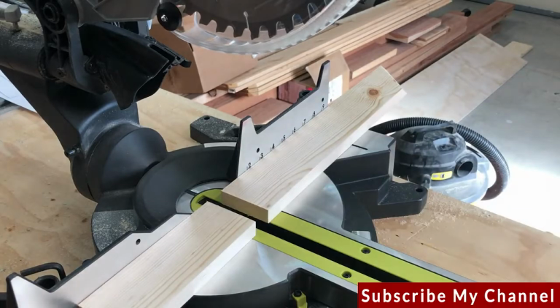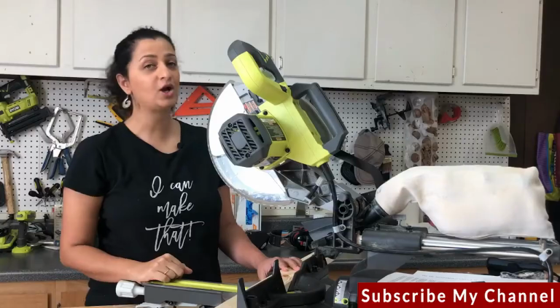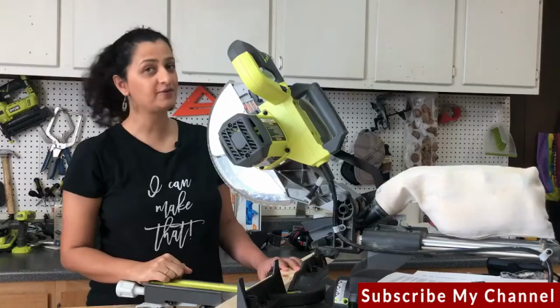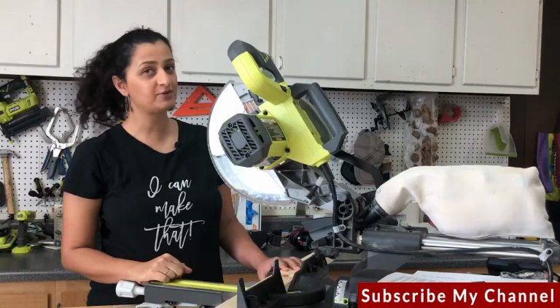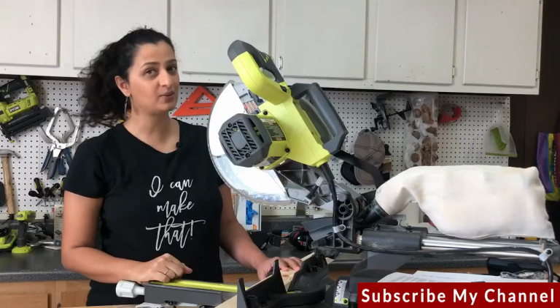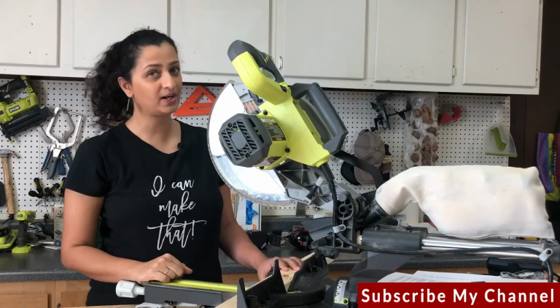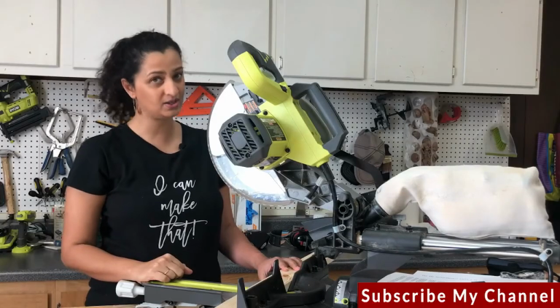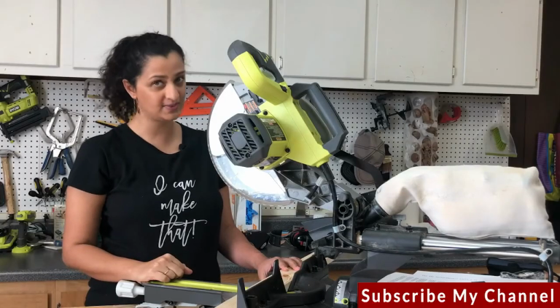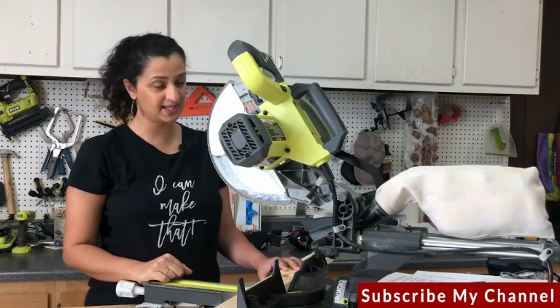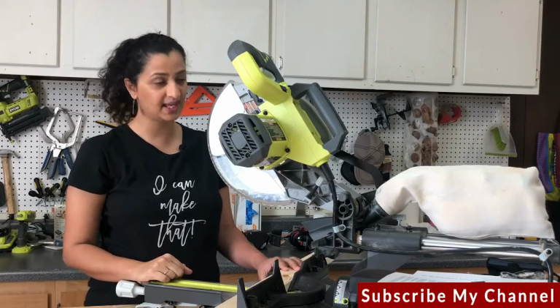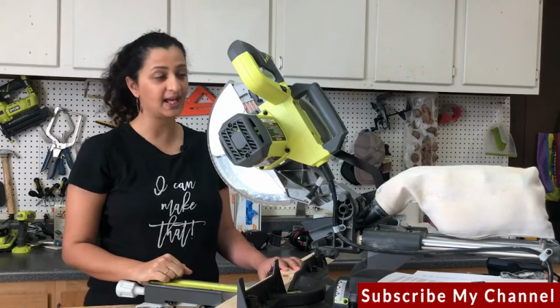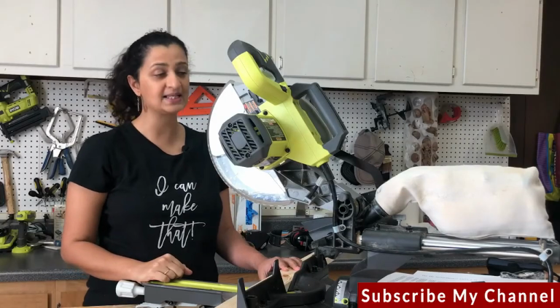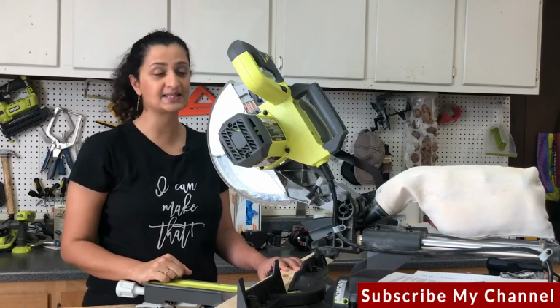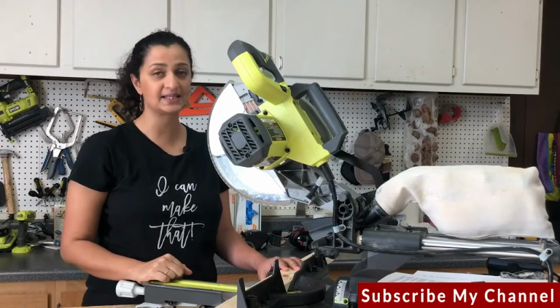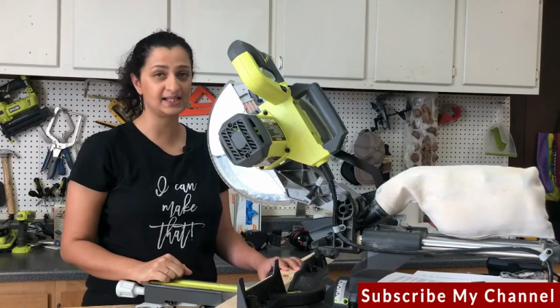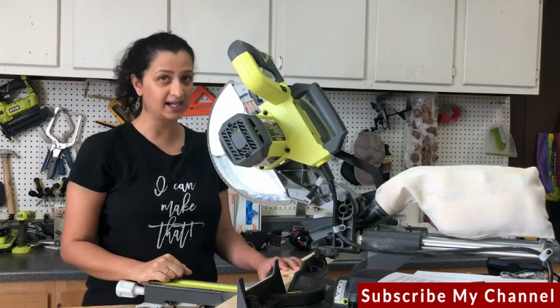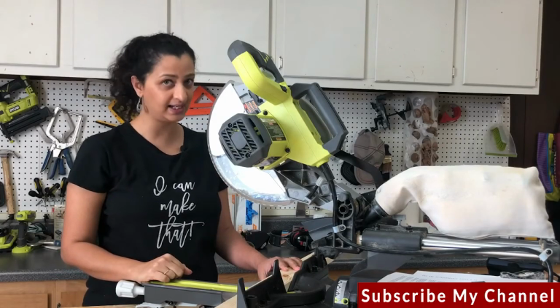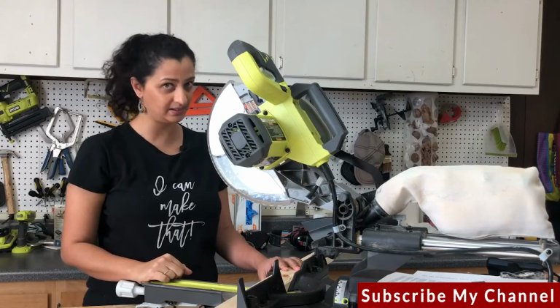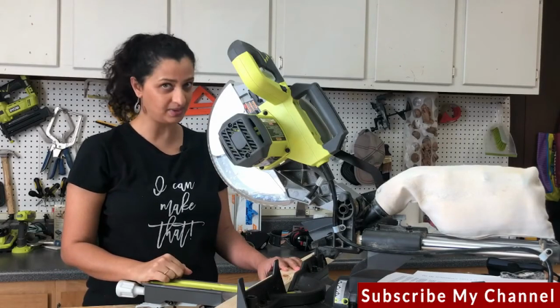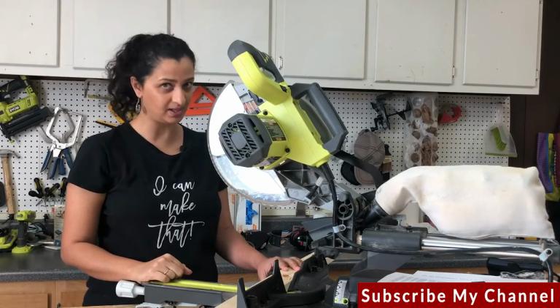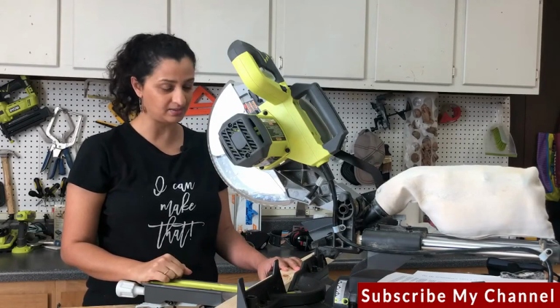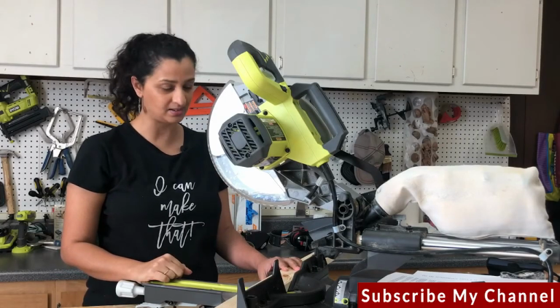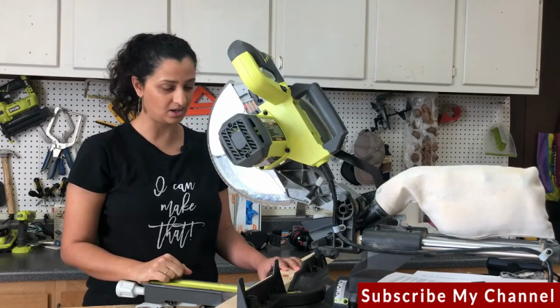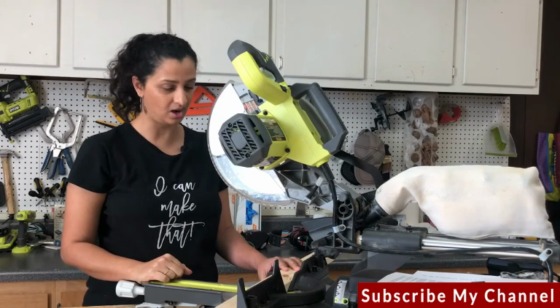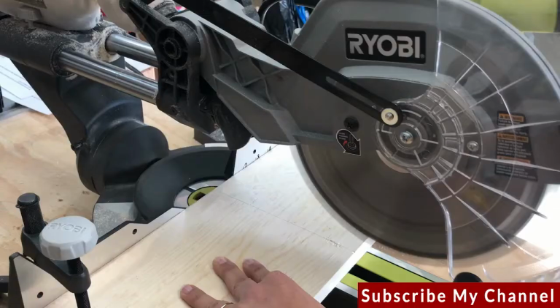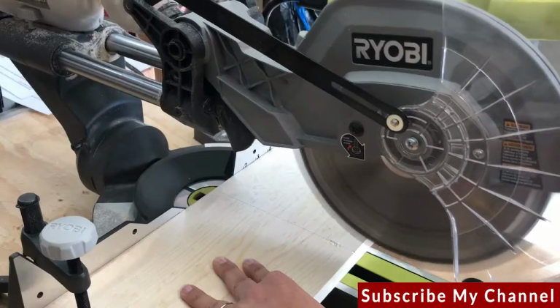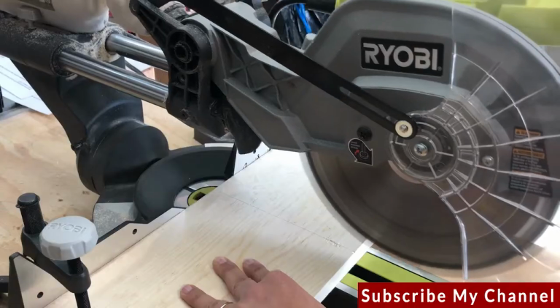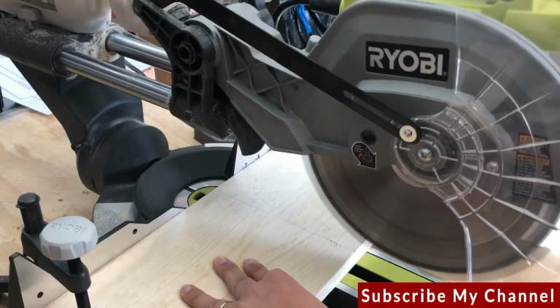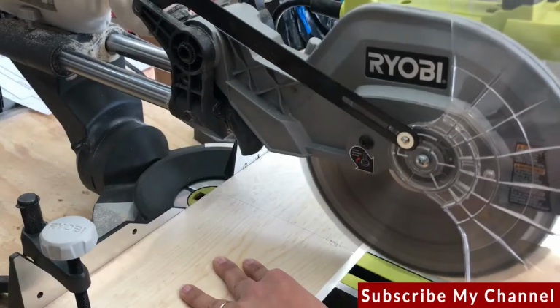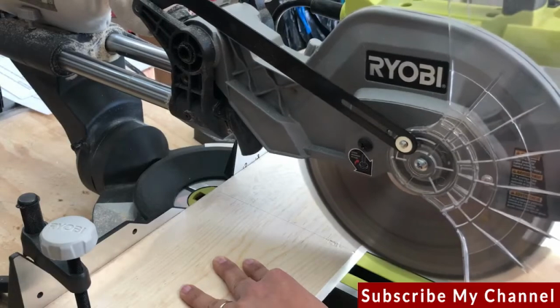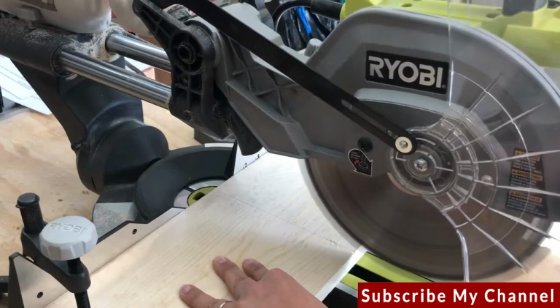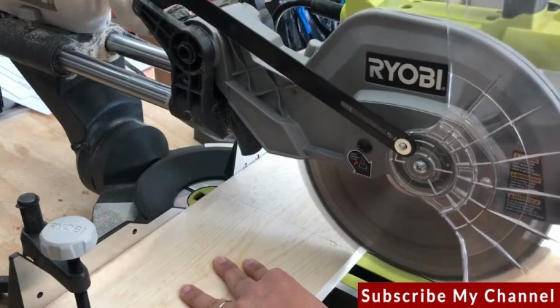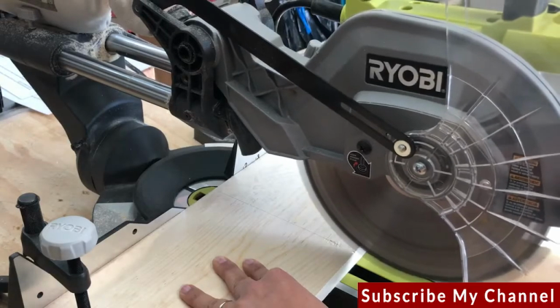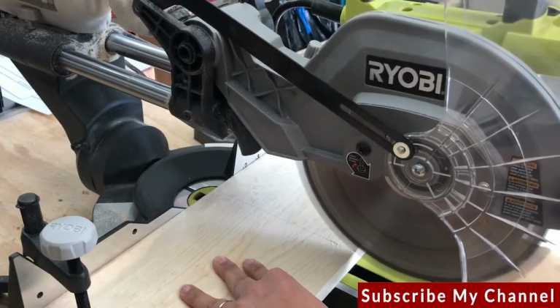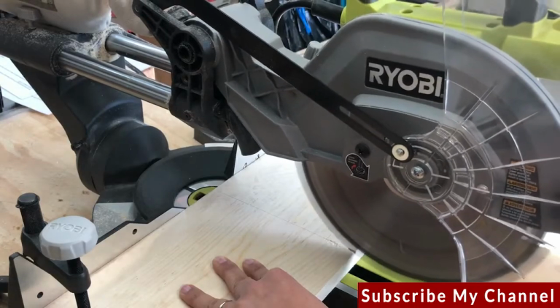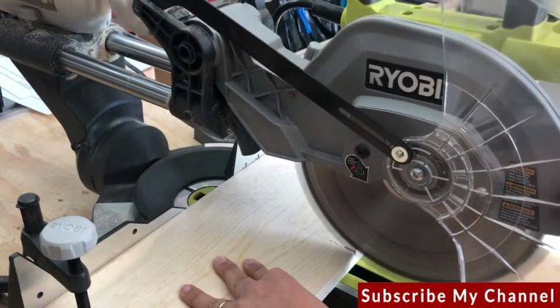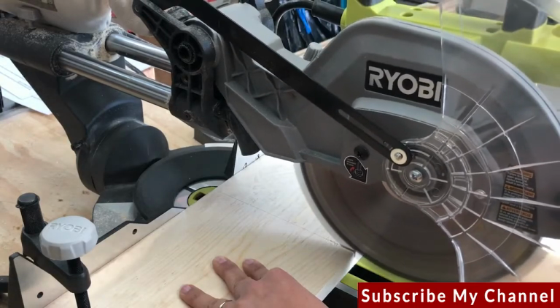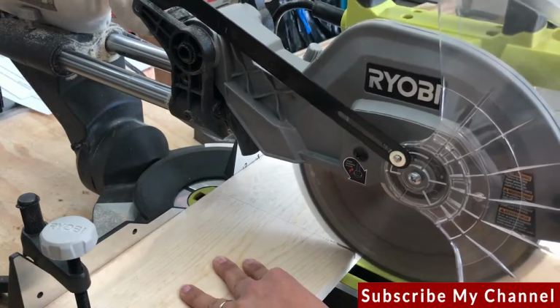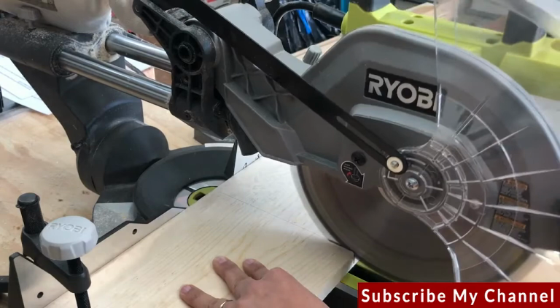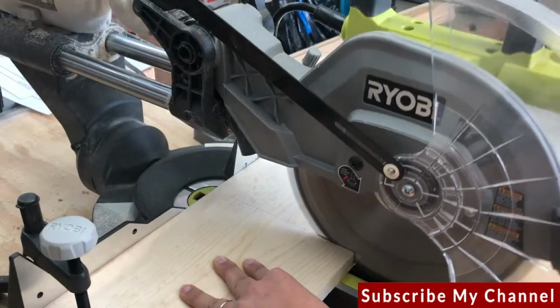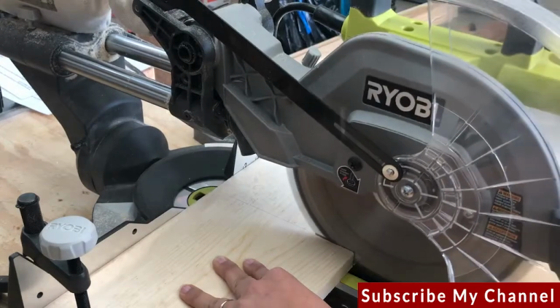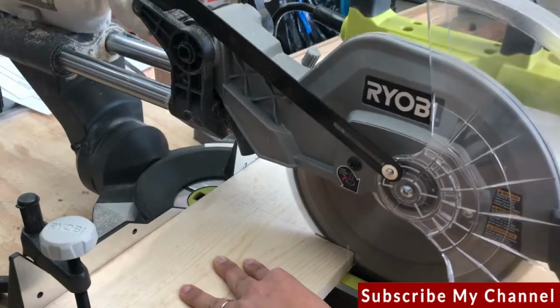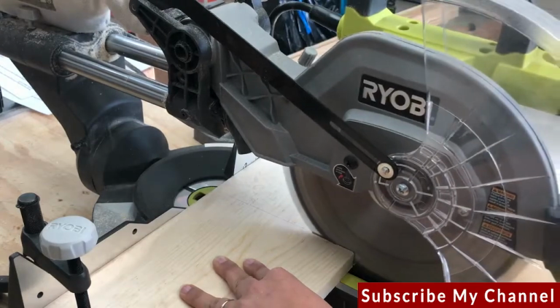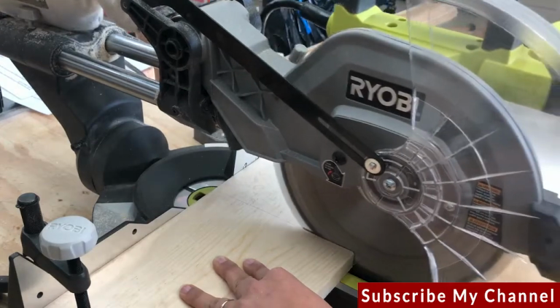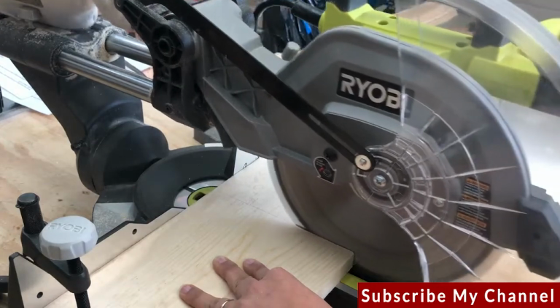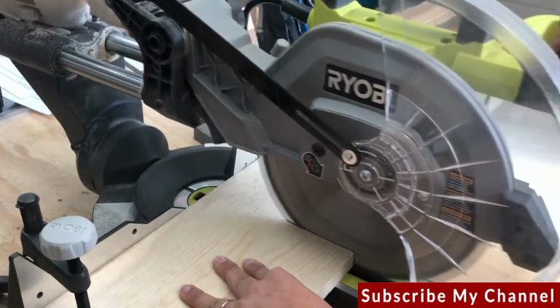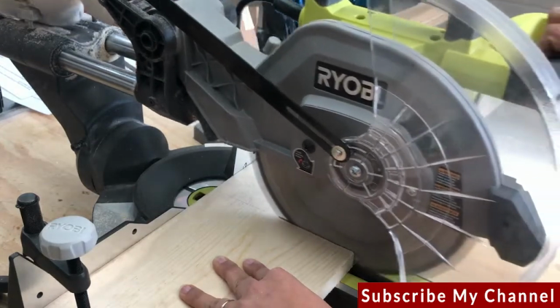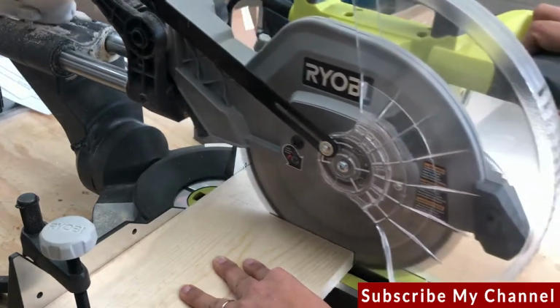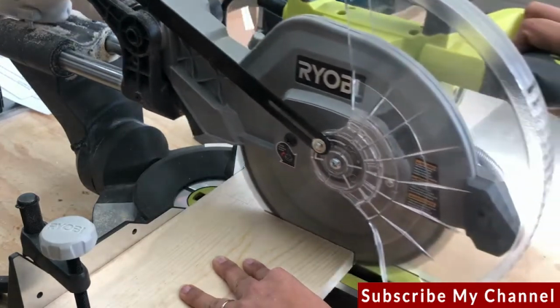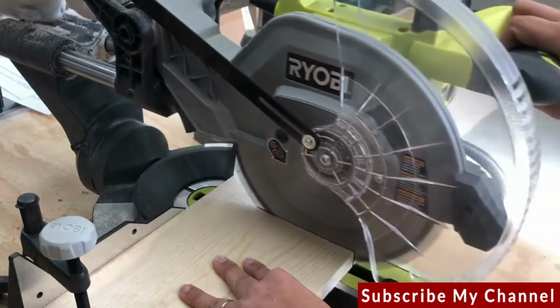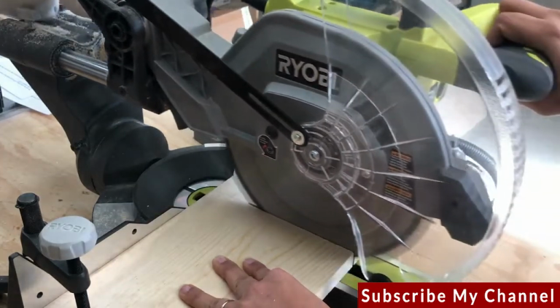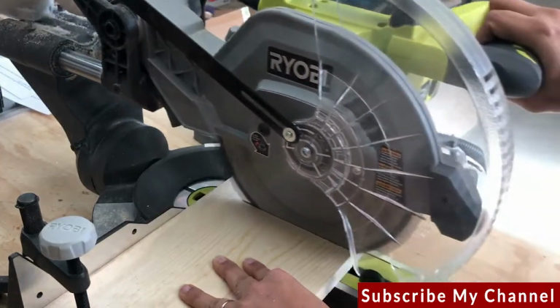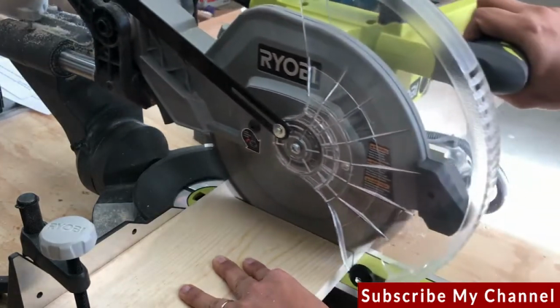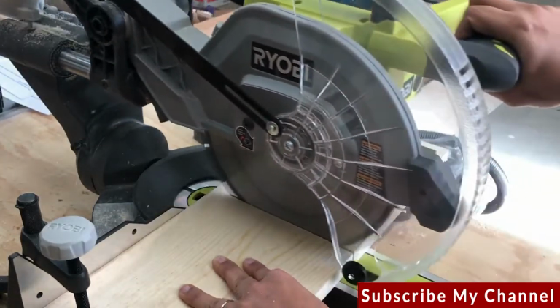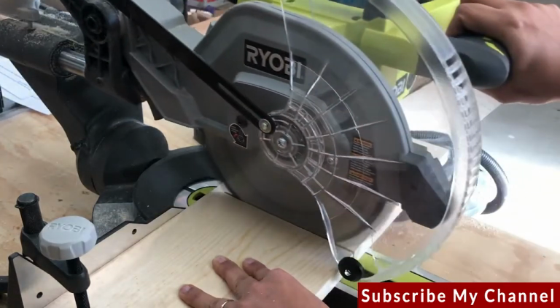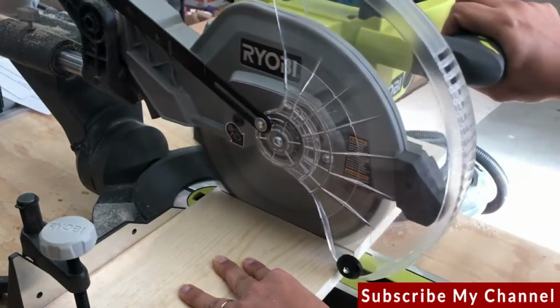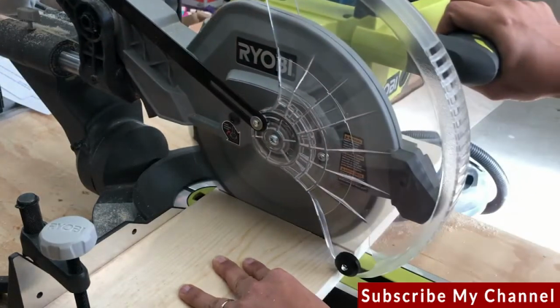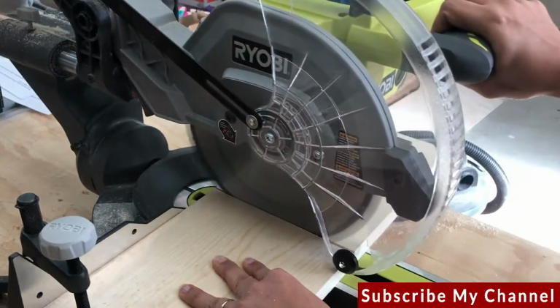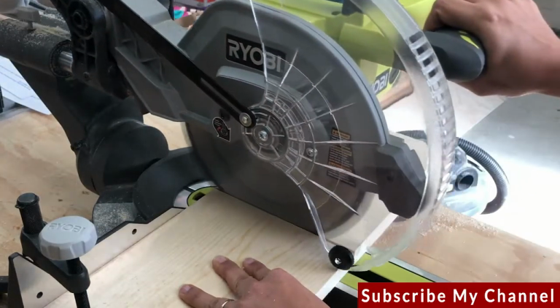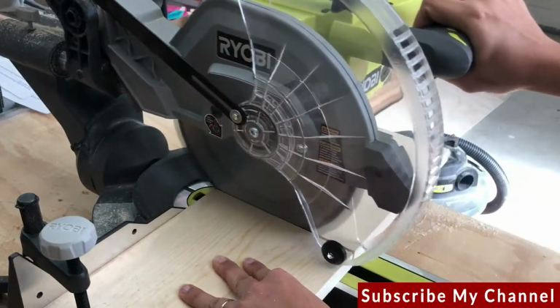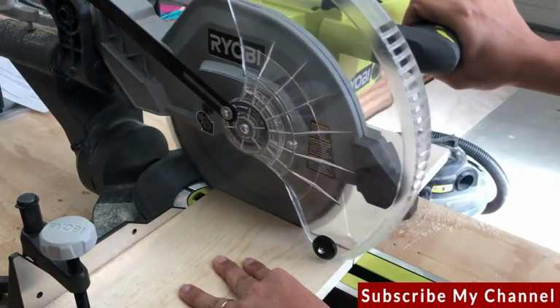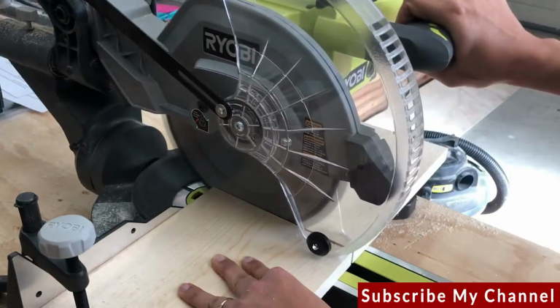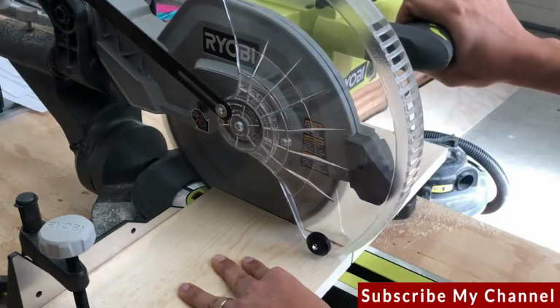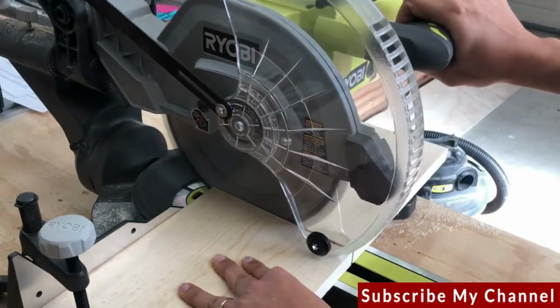If you are using a sliding miter saw, always bring the saw out first and then cut toward the fence.